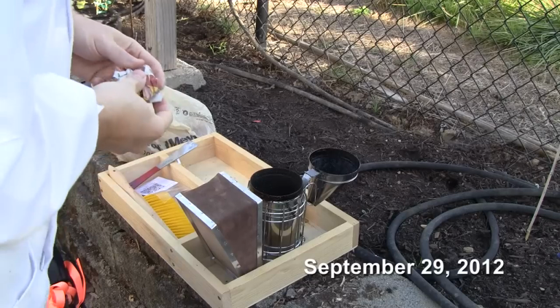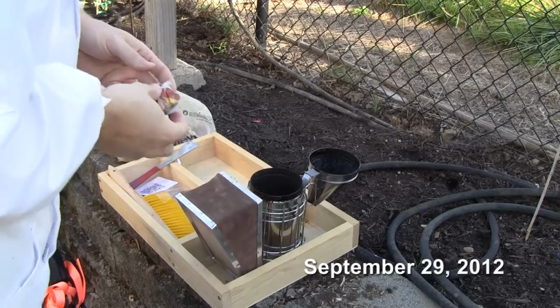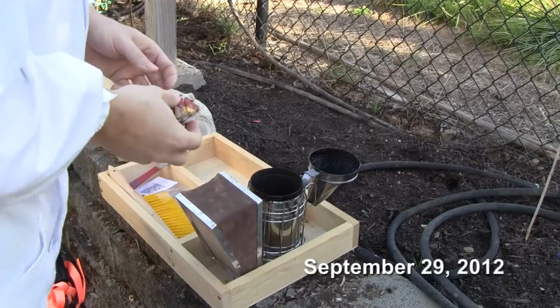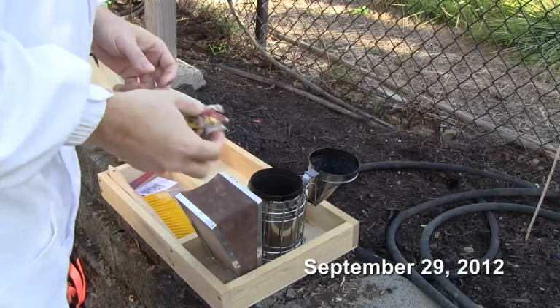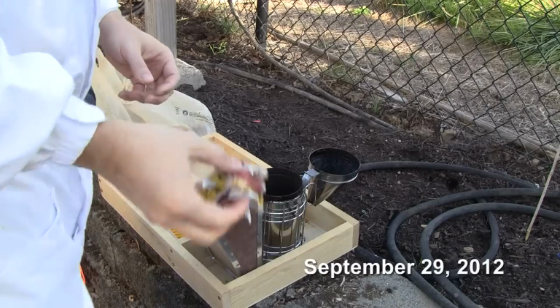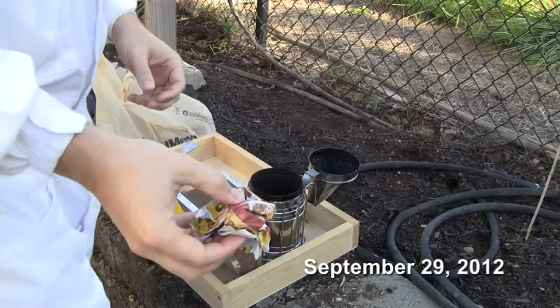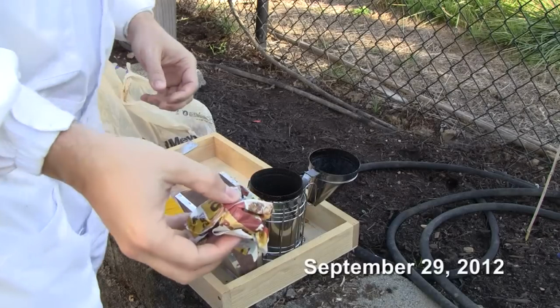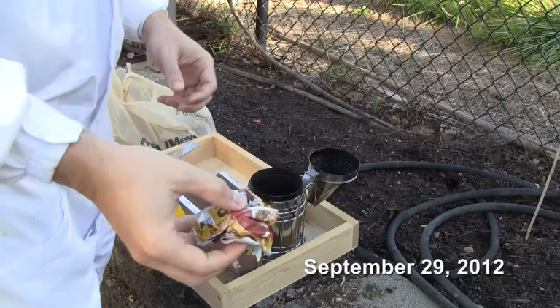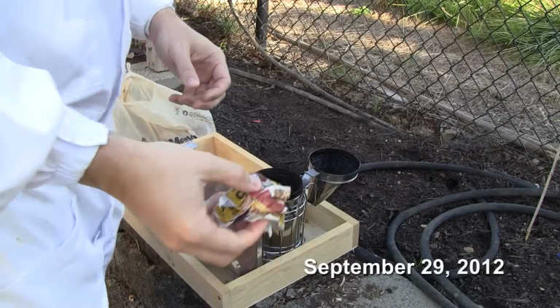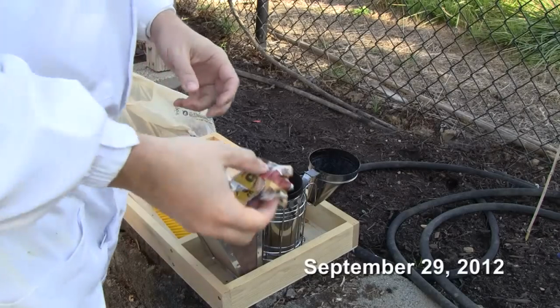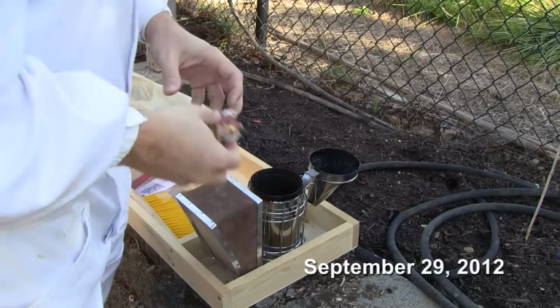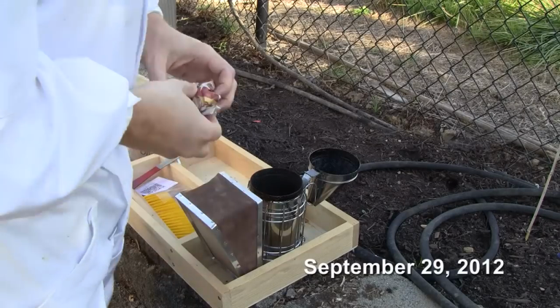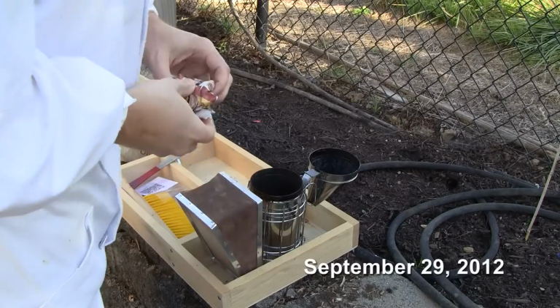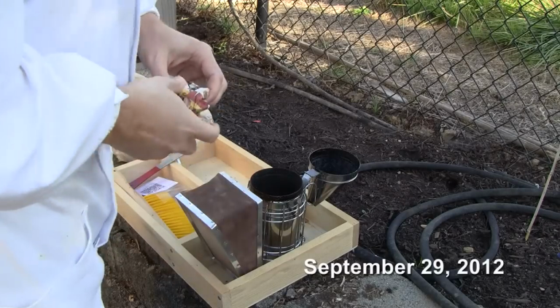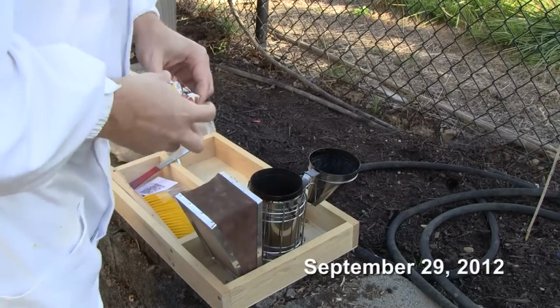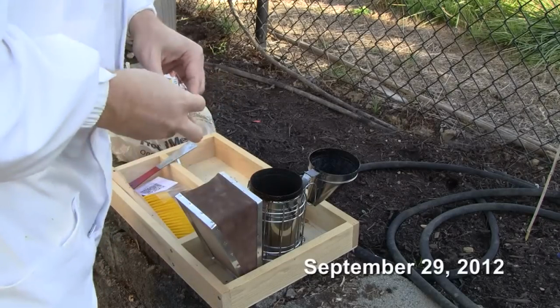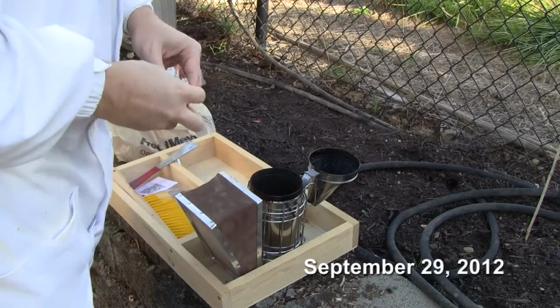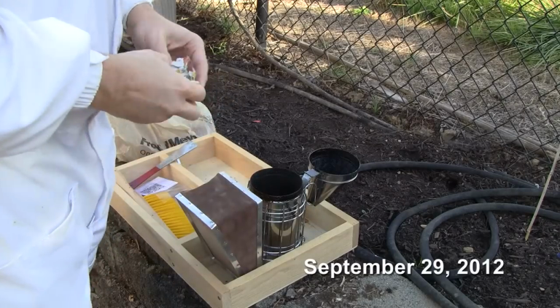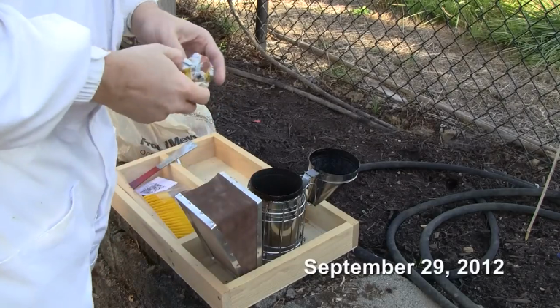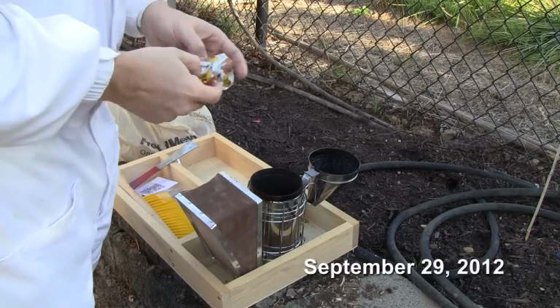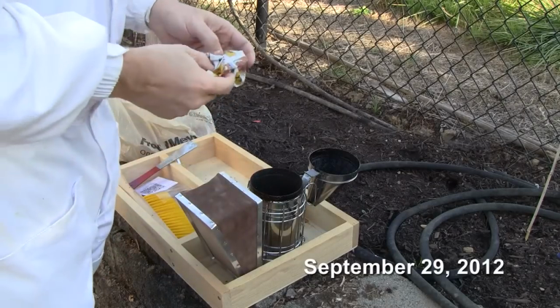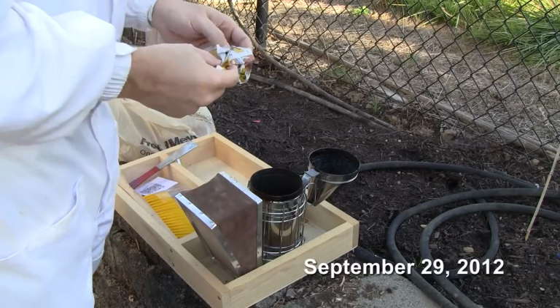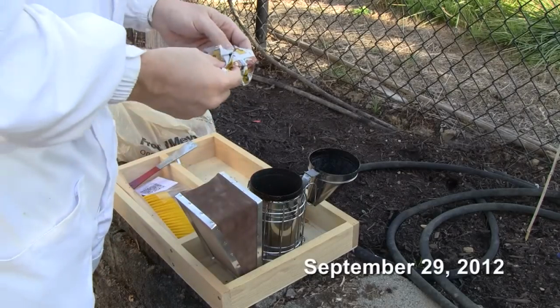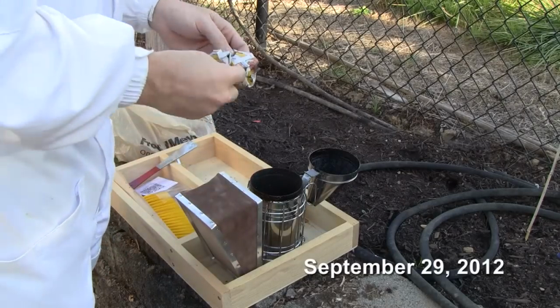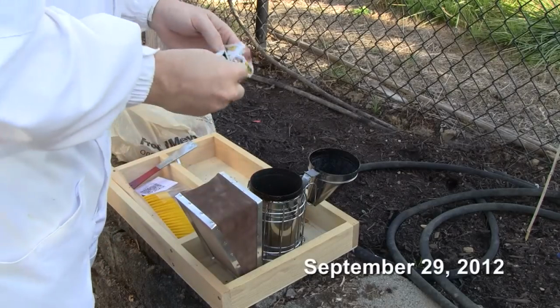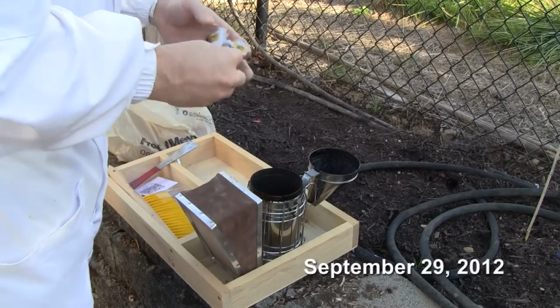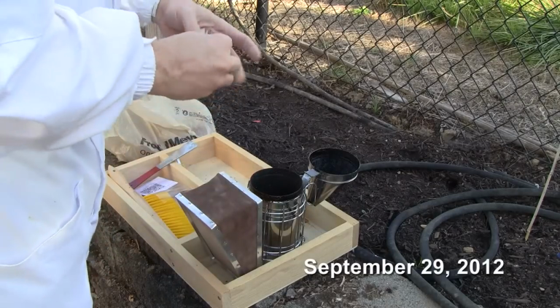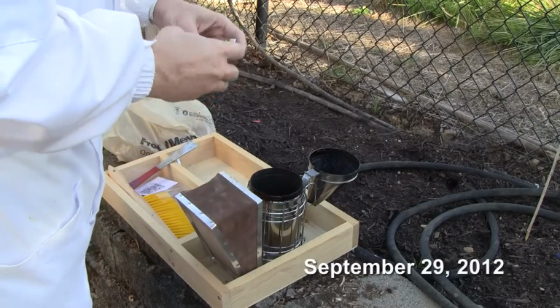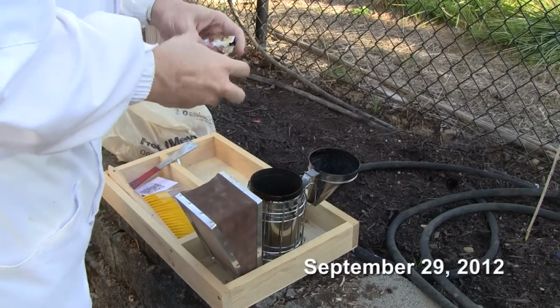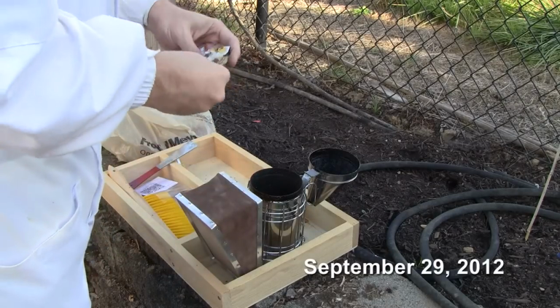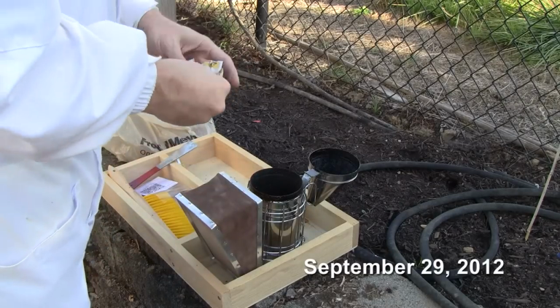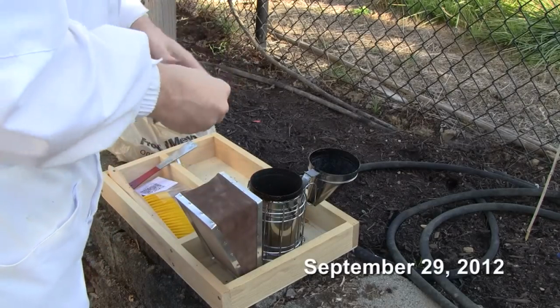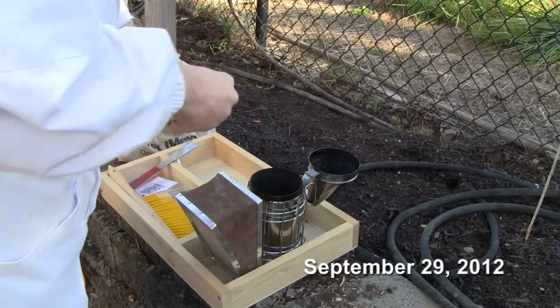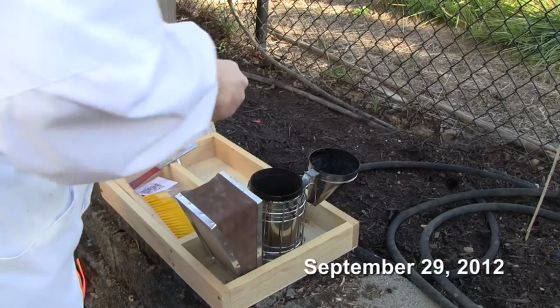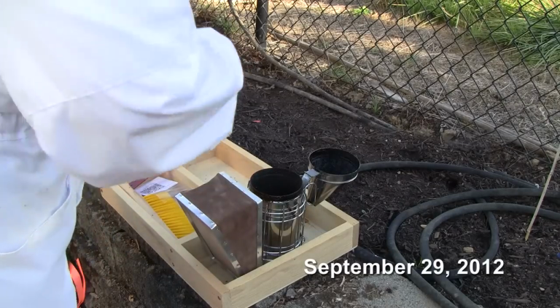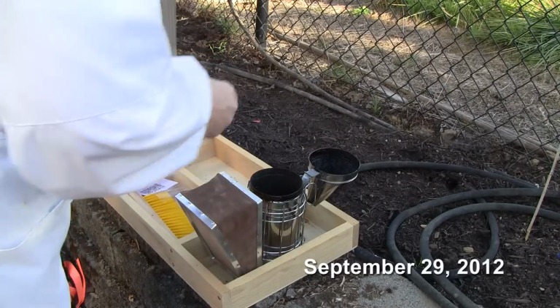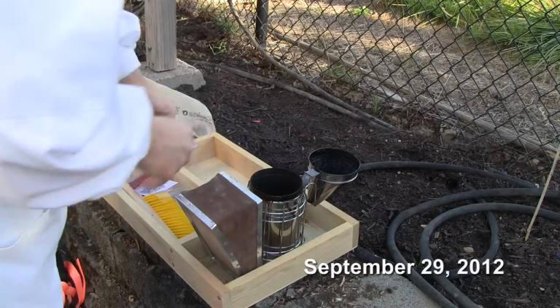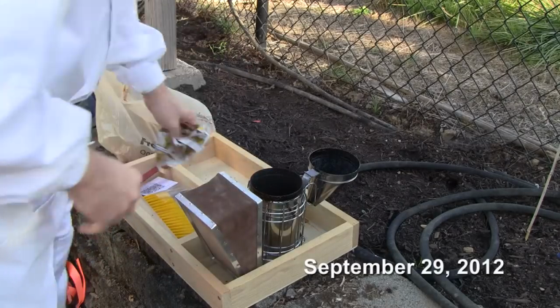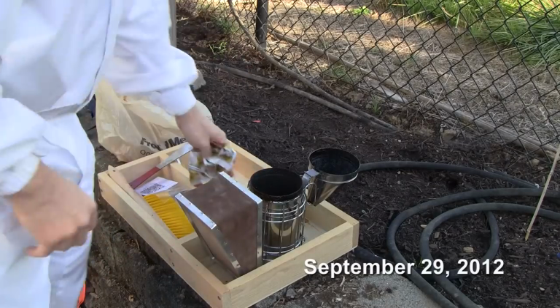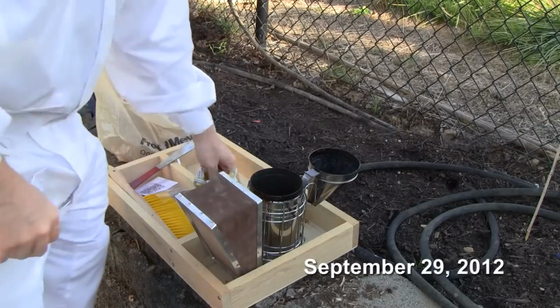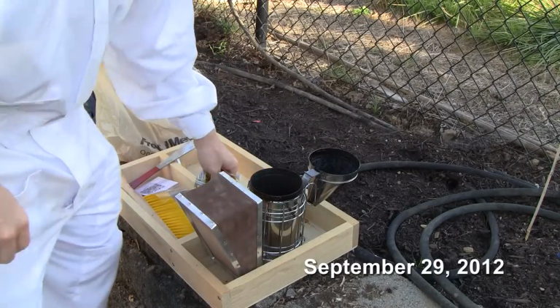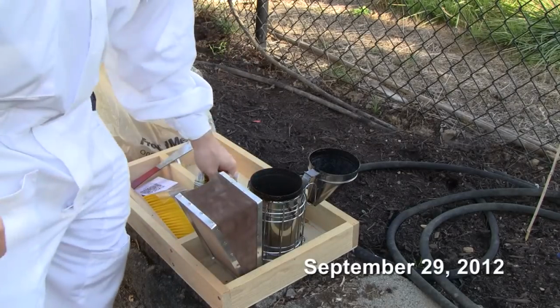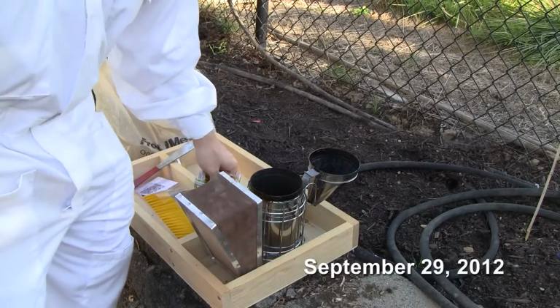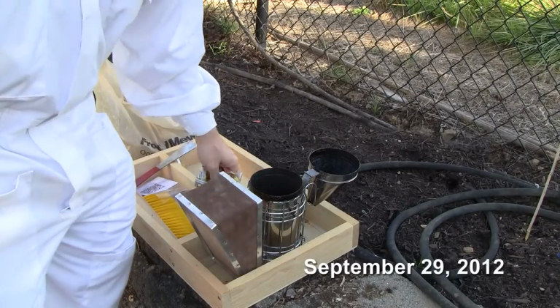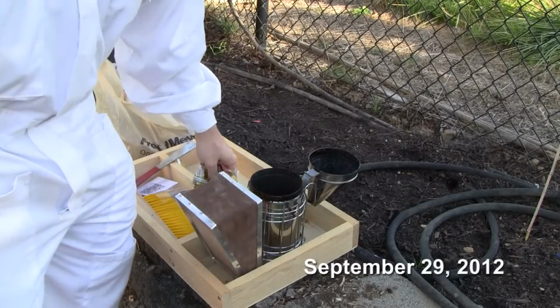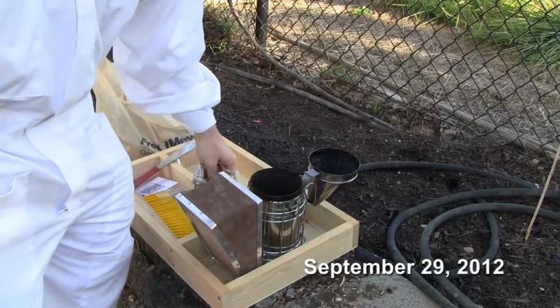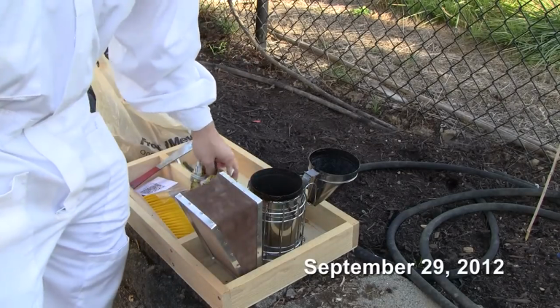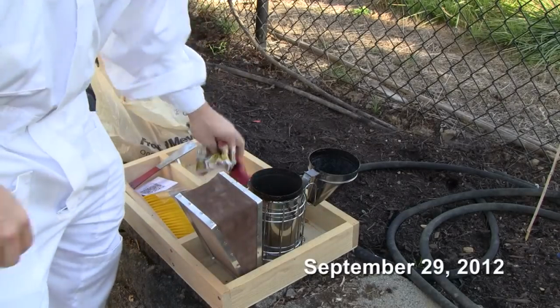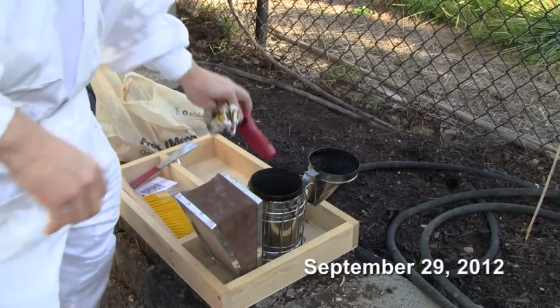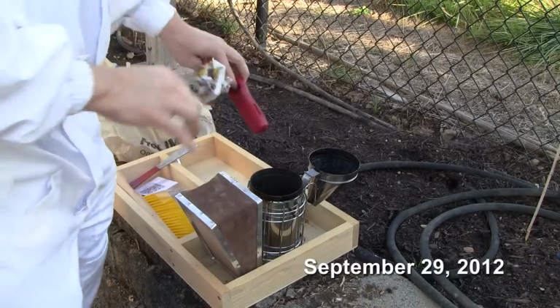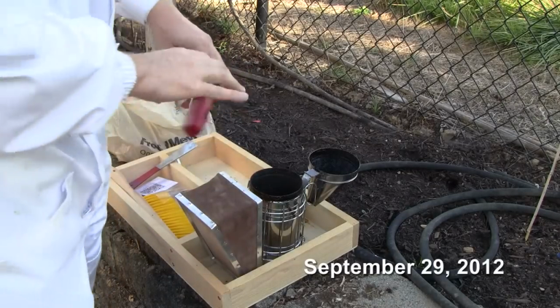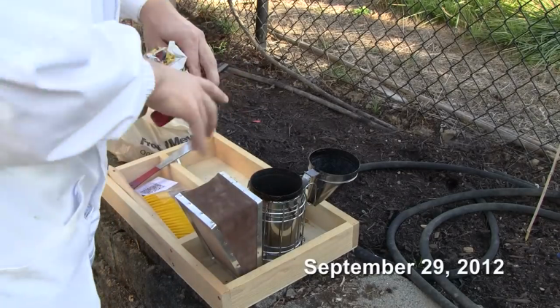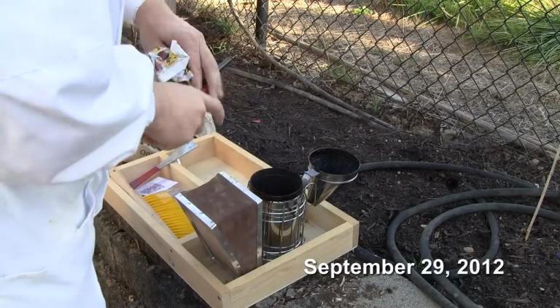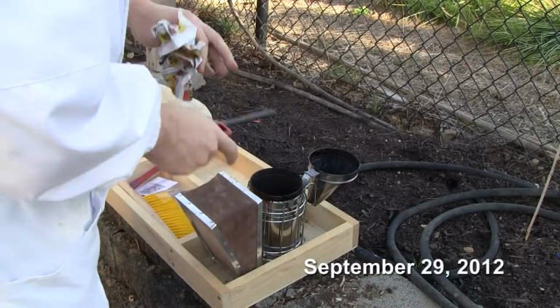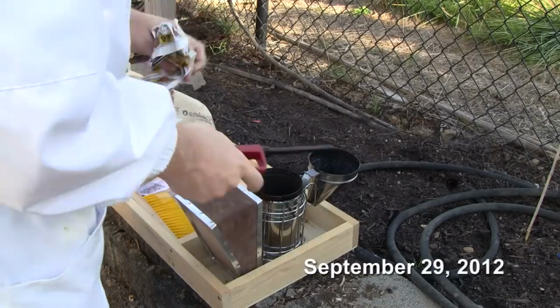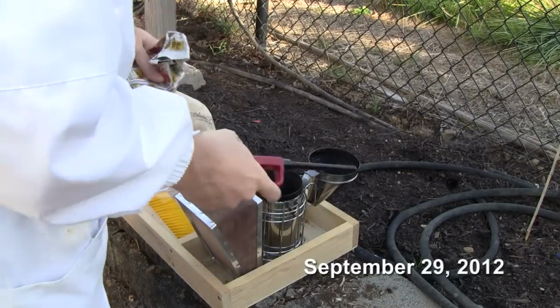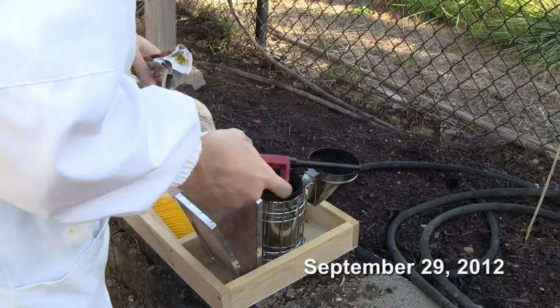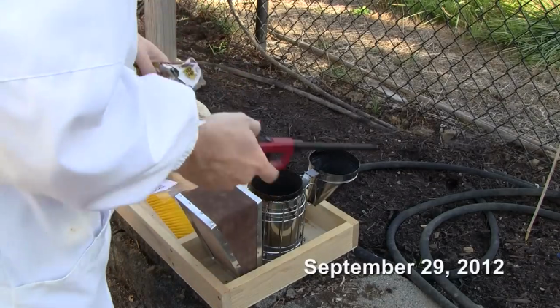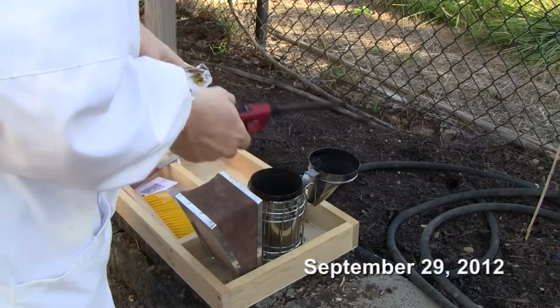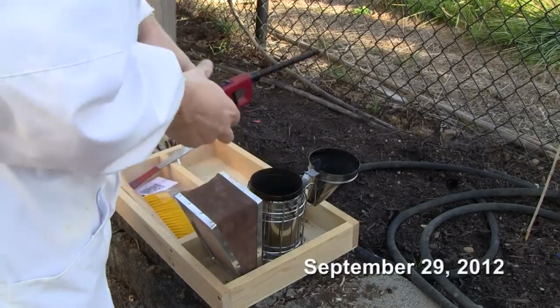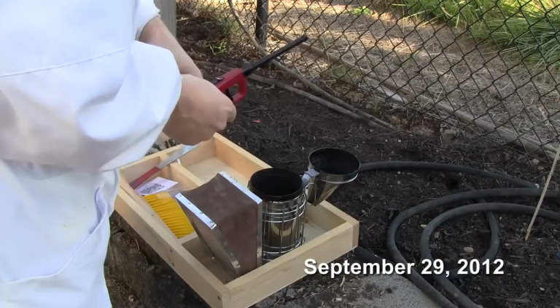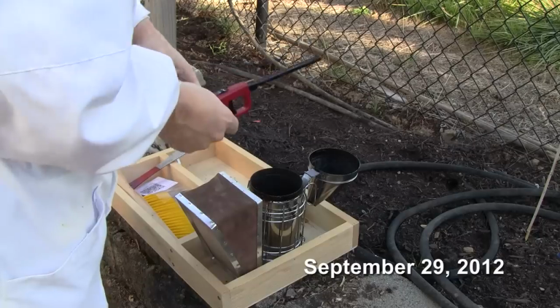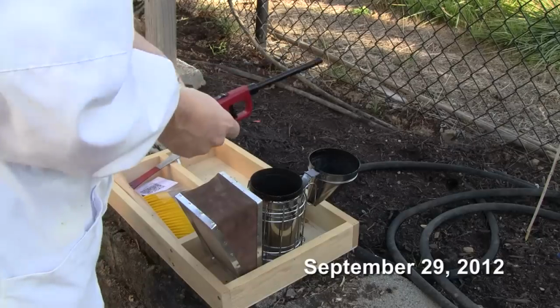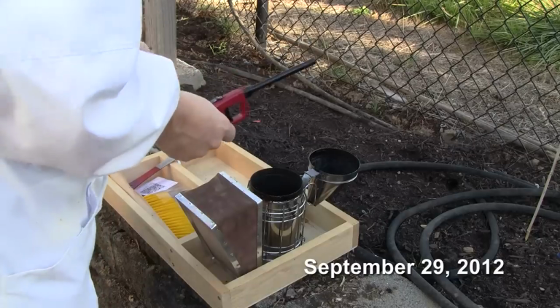Now that I've had some practice lighting my smoker, I think I found a good way of doing it. Here's how I do it.